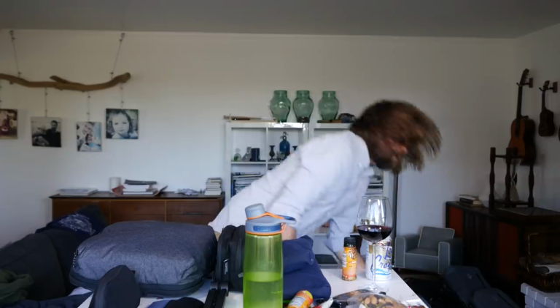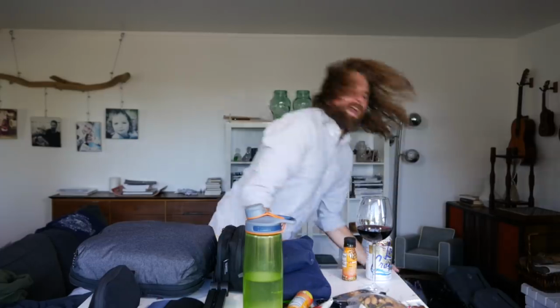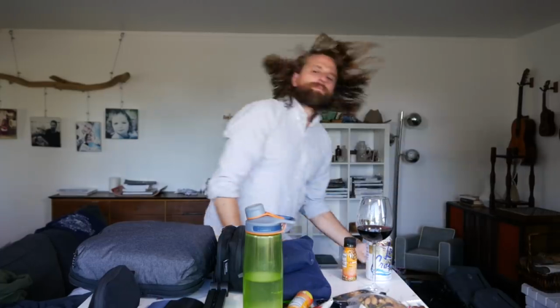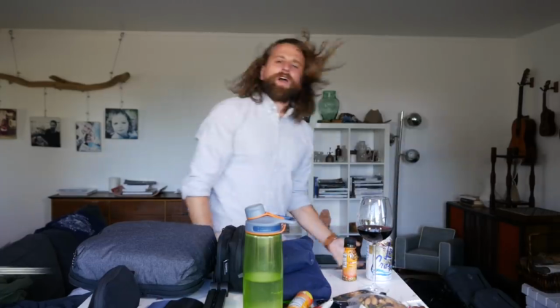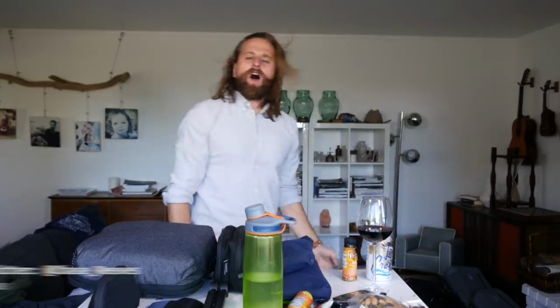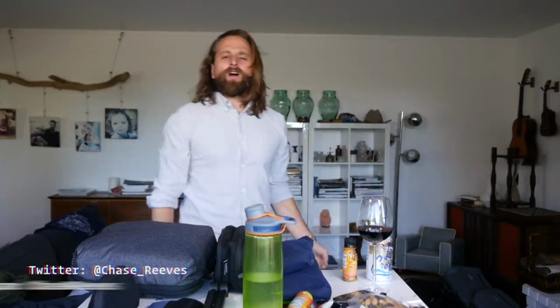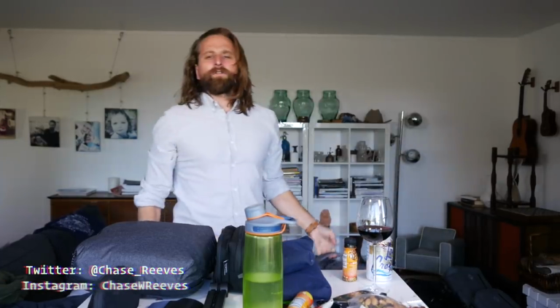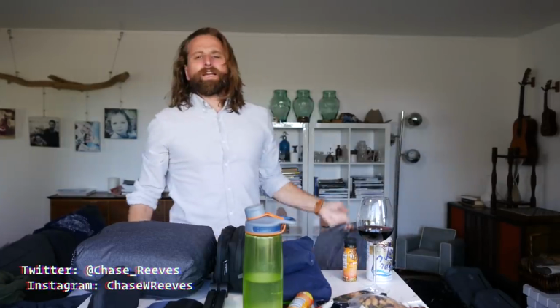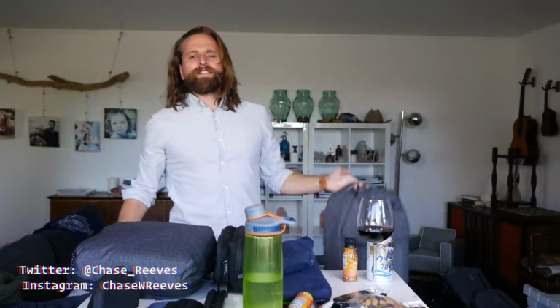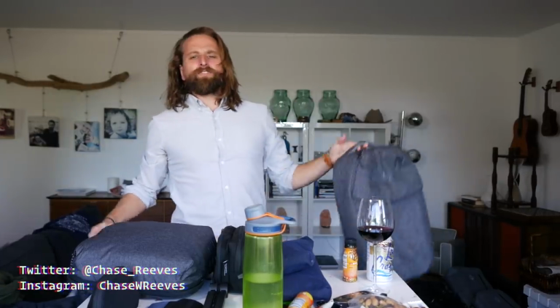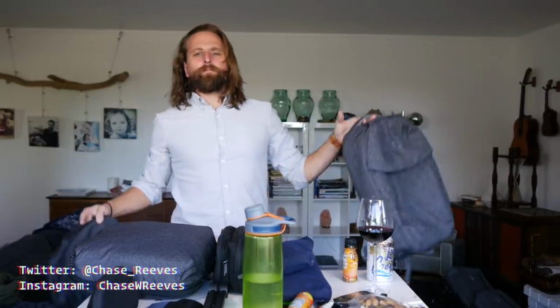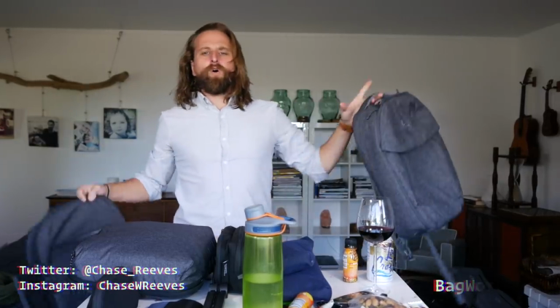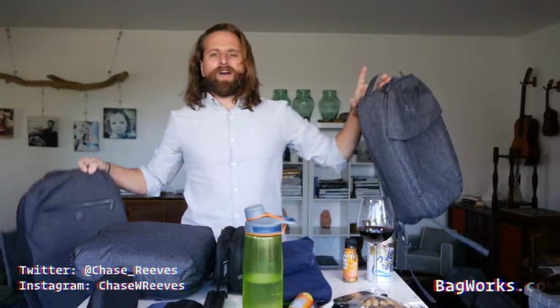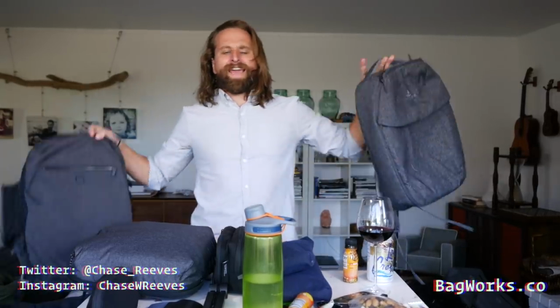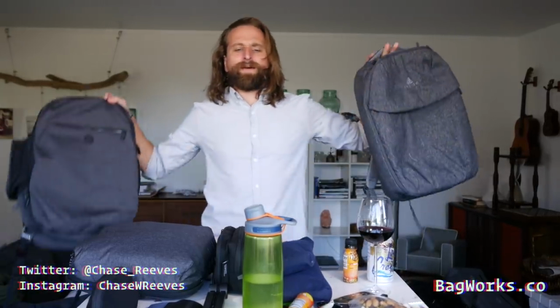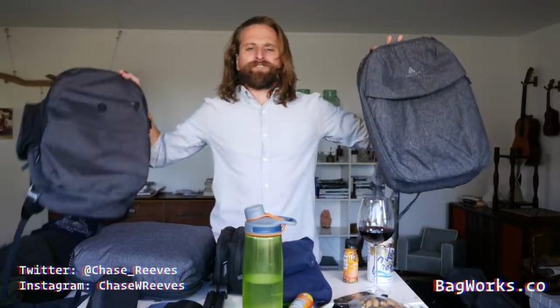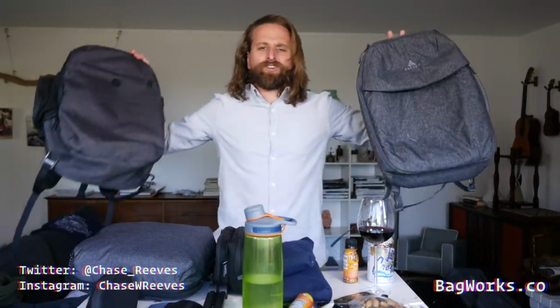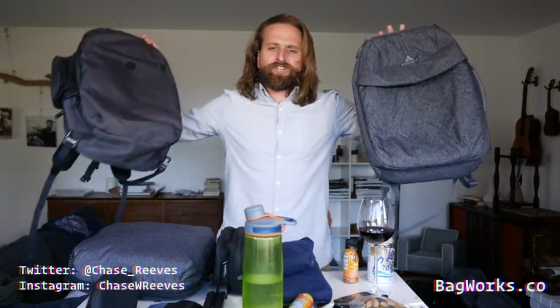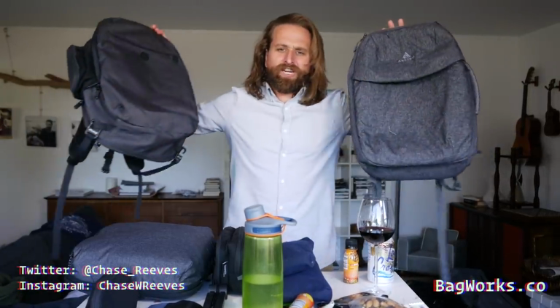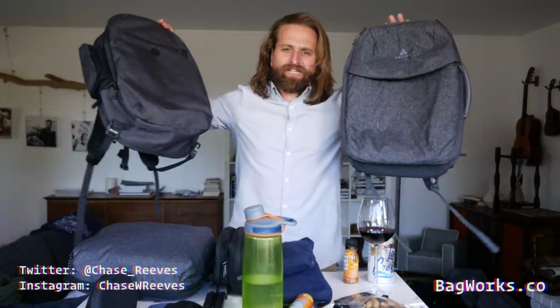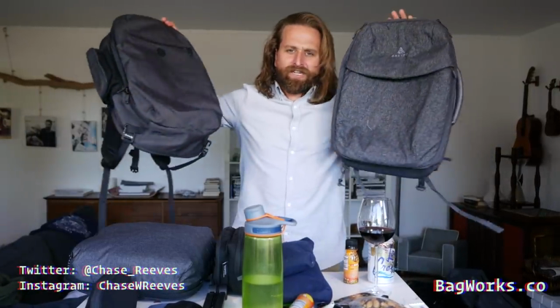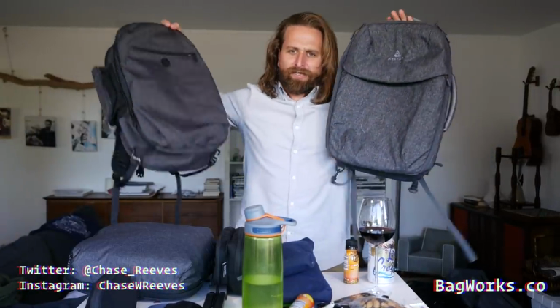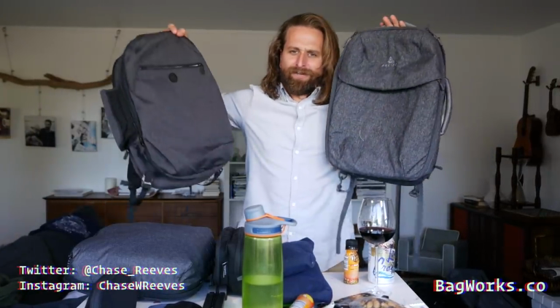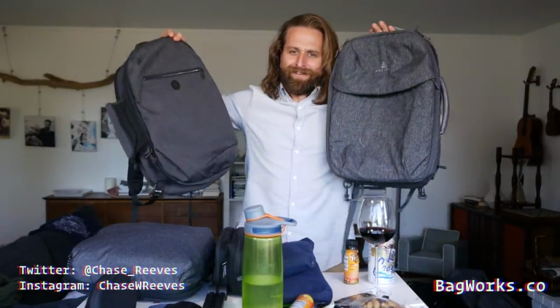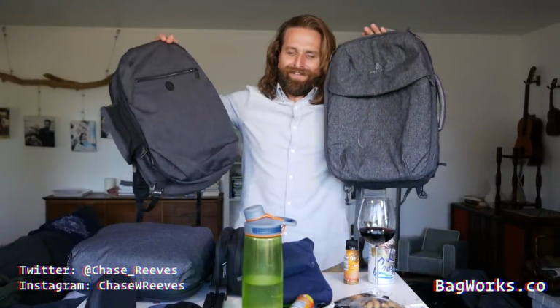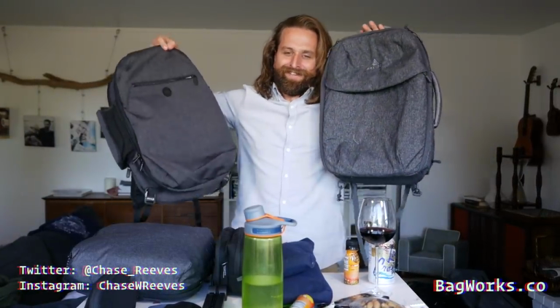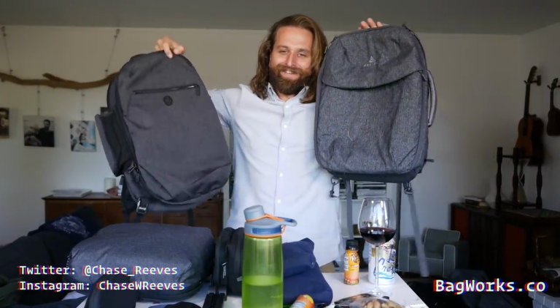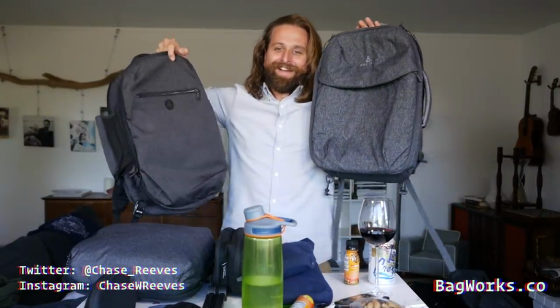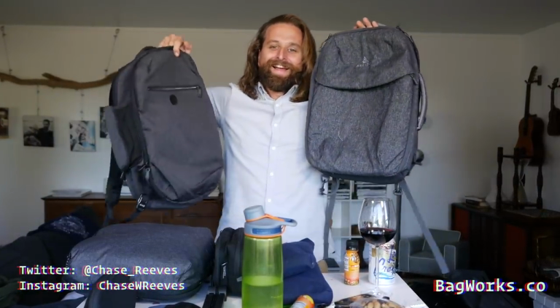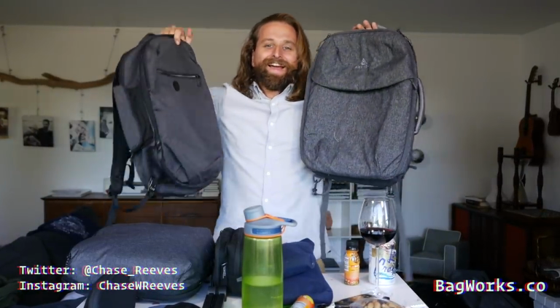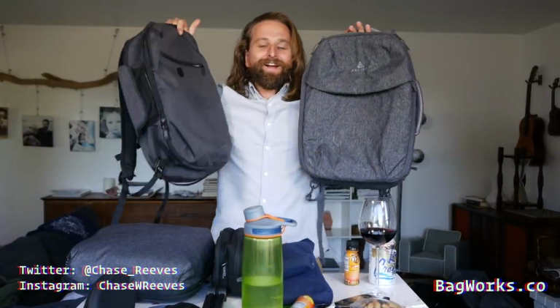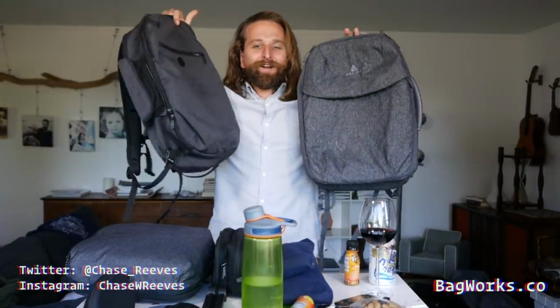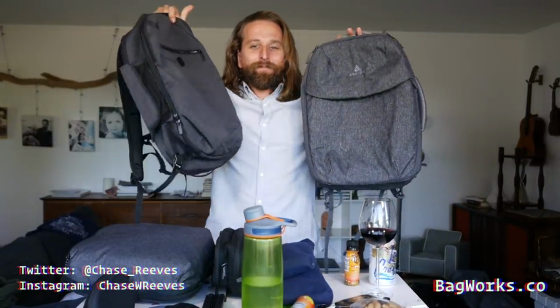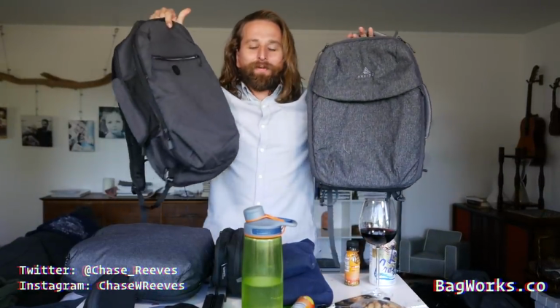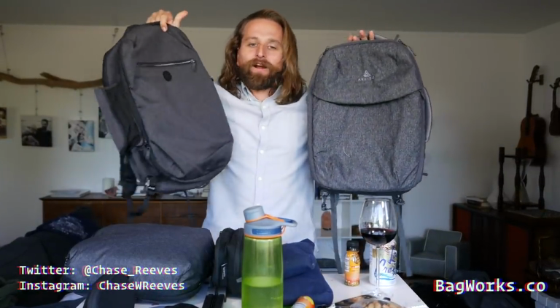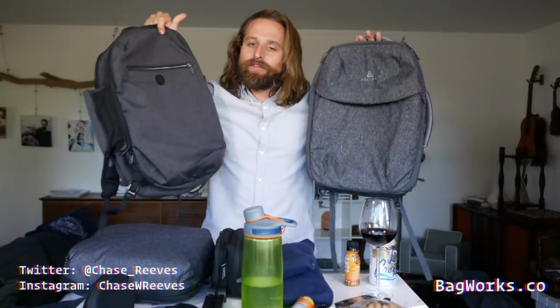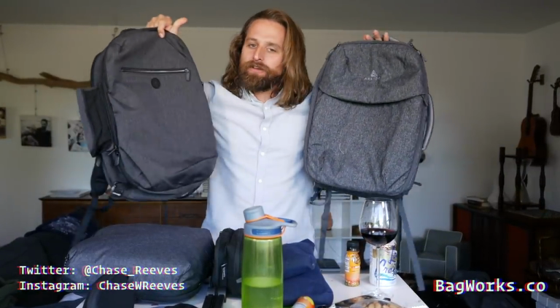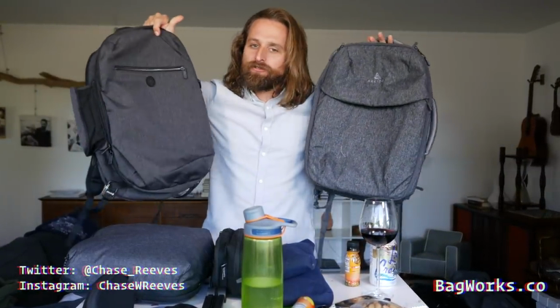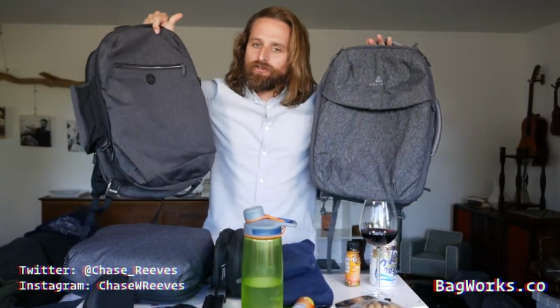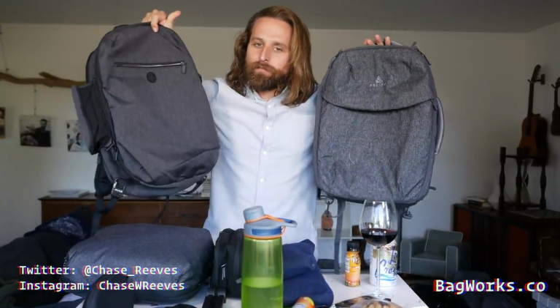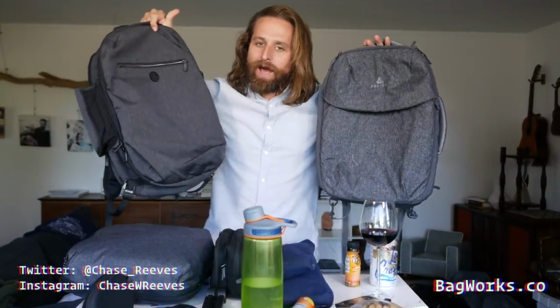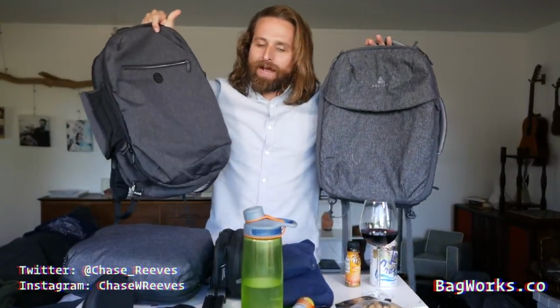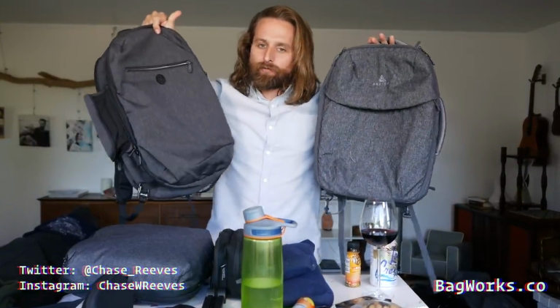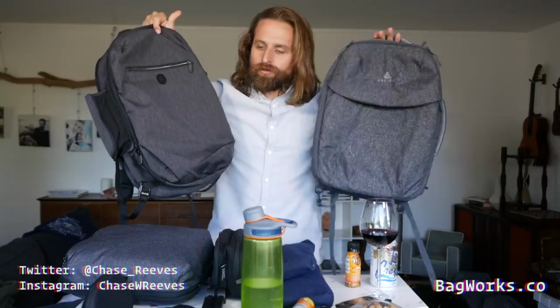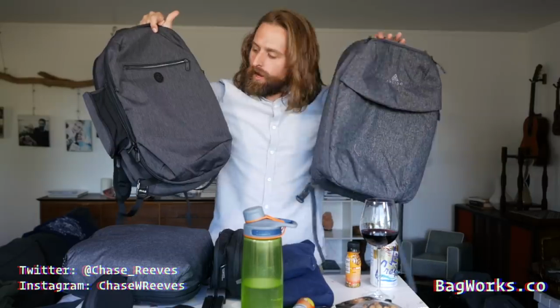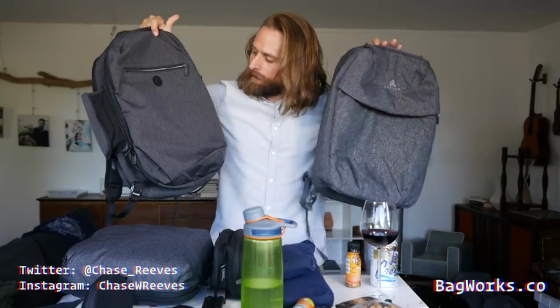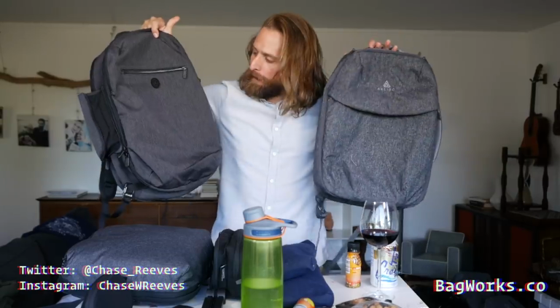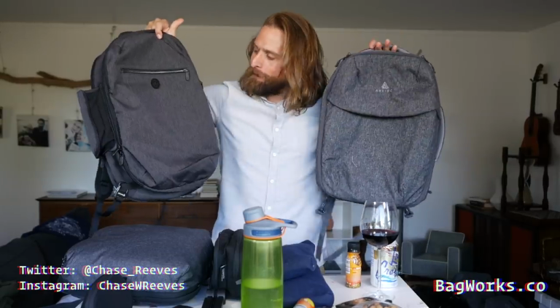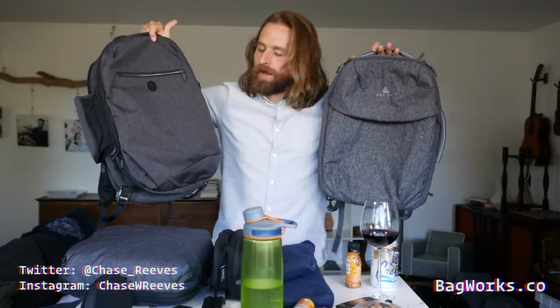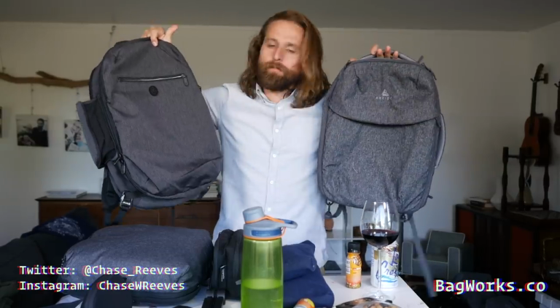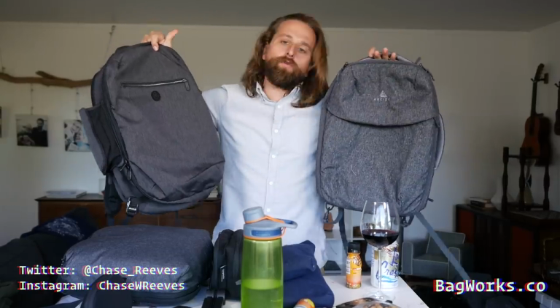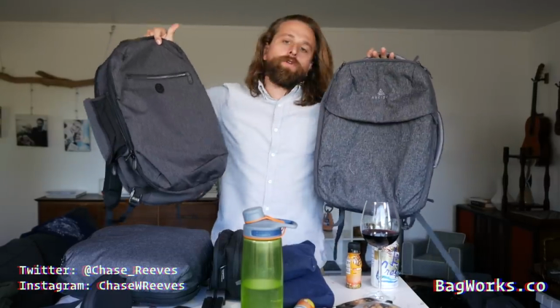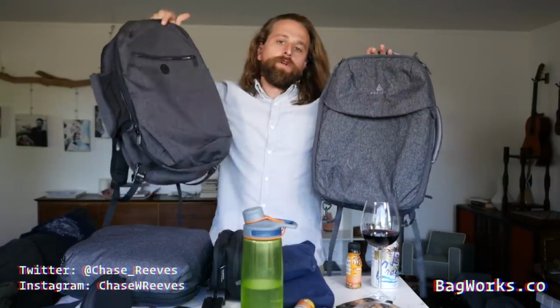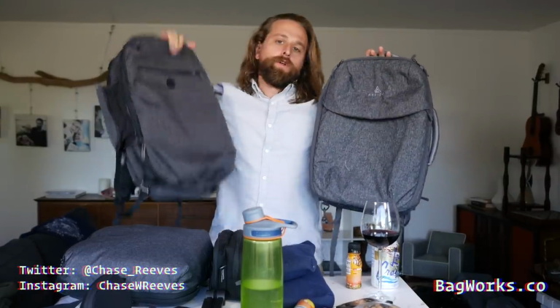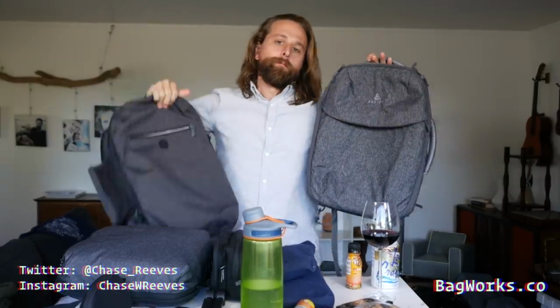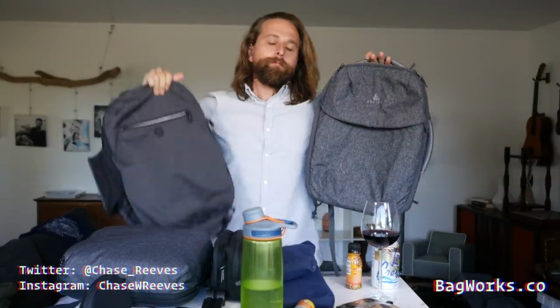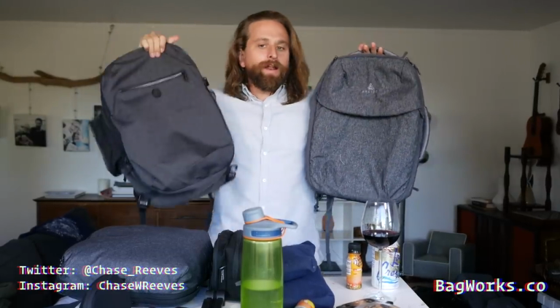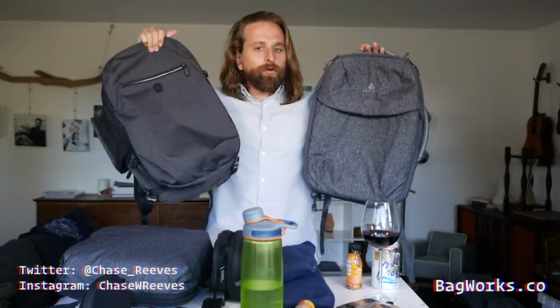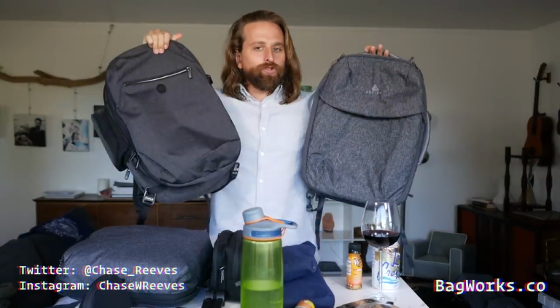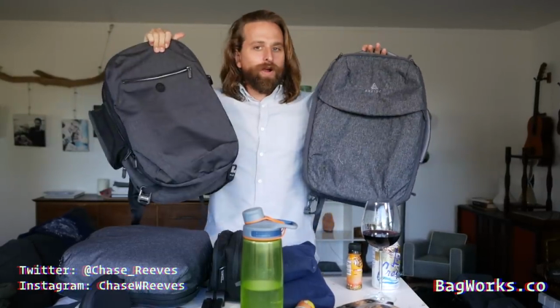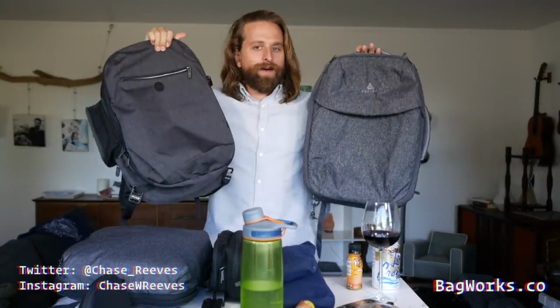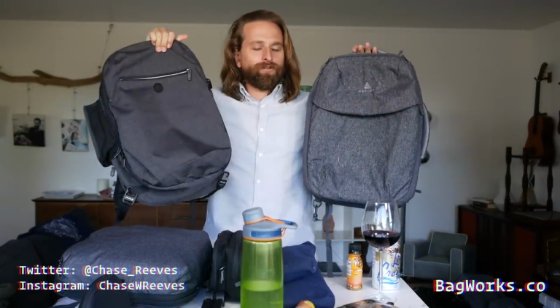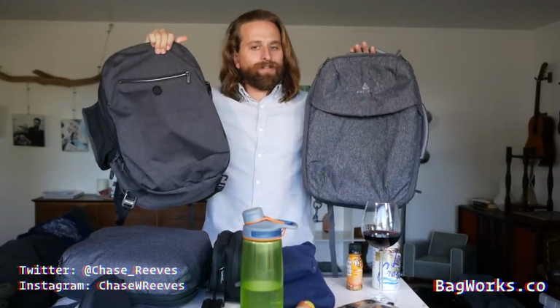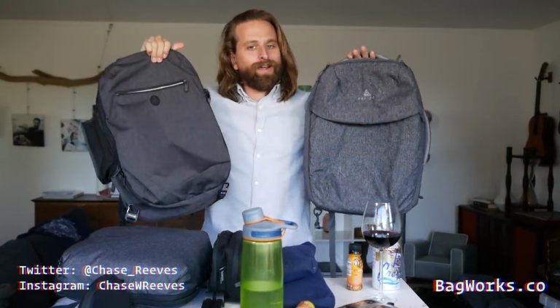What up y'all? It's your boy Hipster Jesus here to compare these two bags. We're talking about minimal travel today.